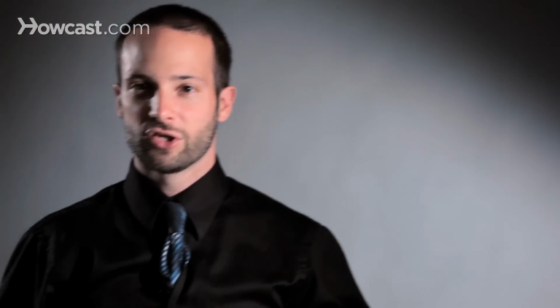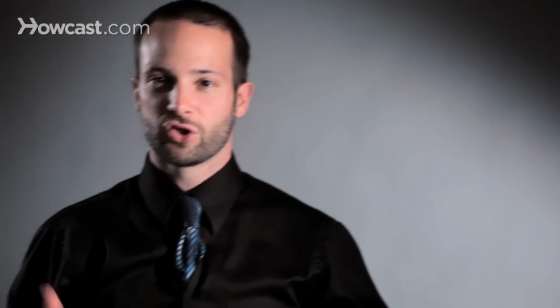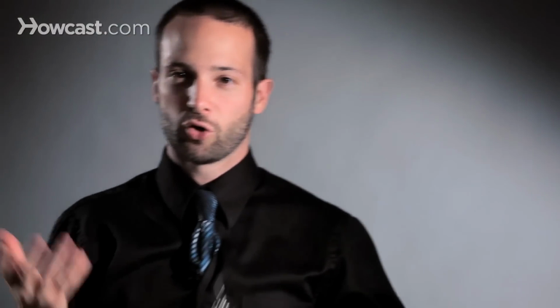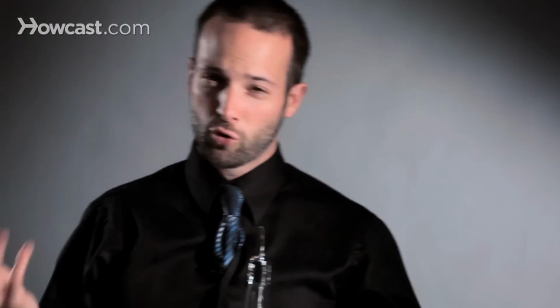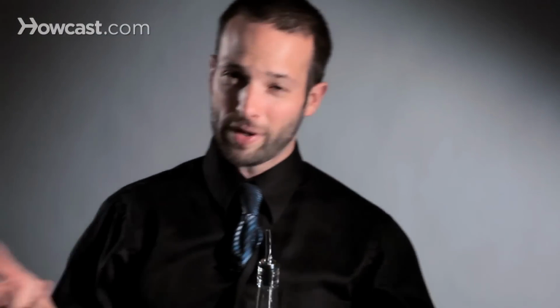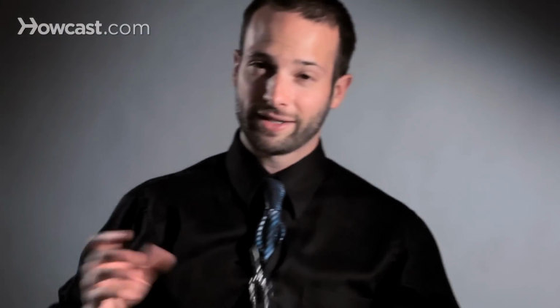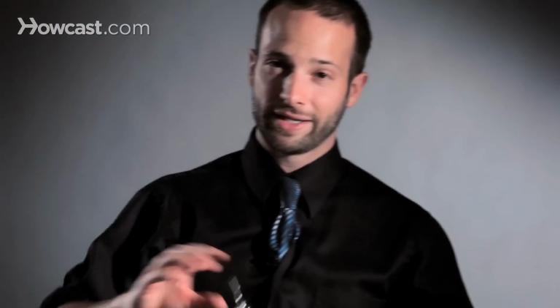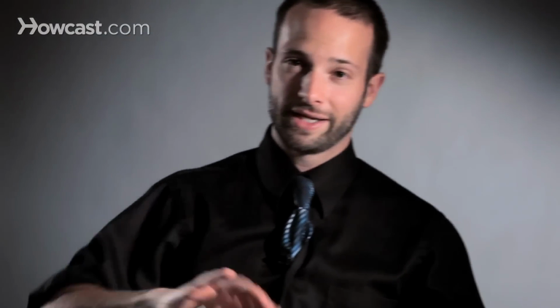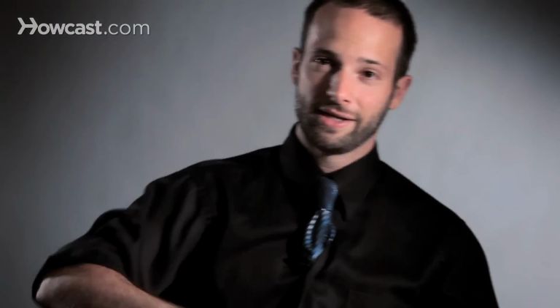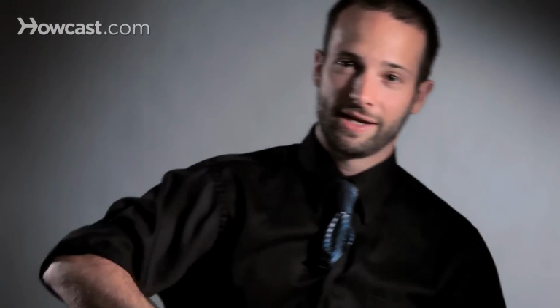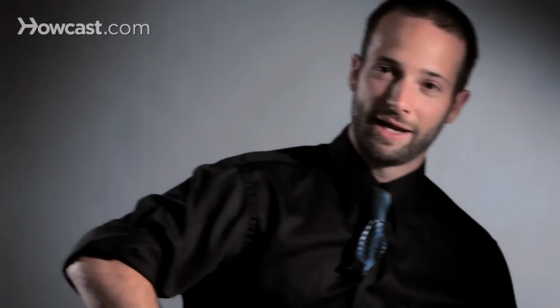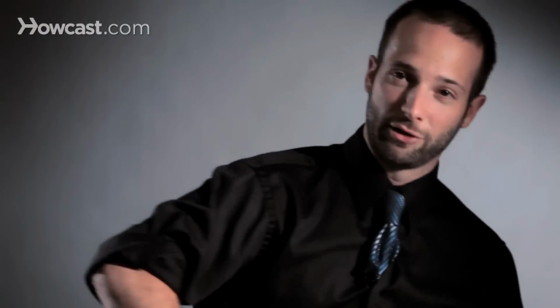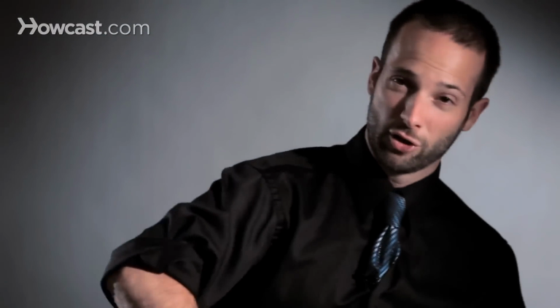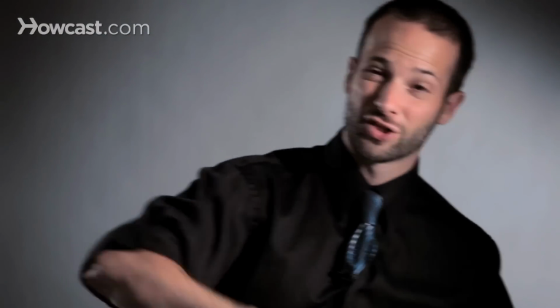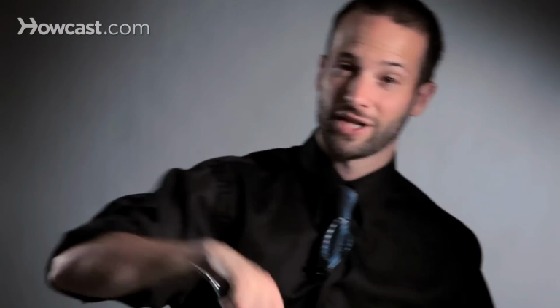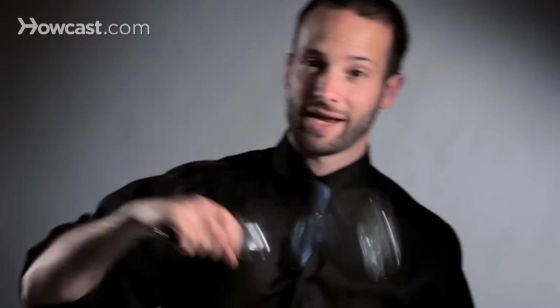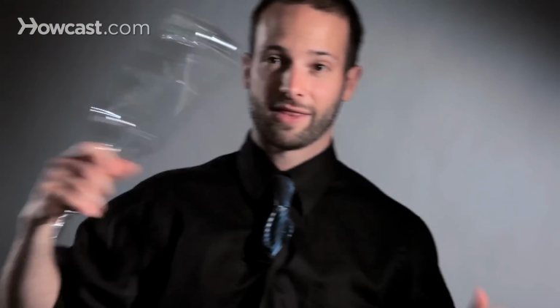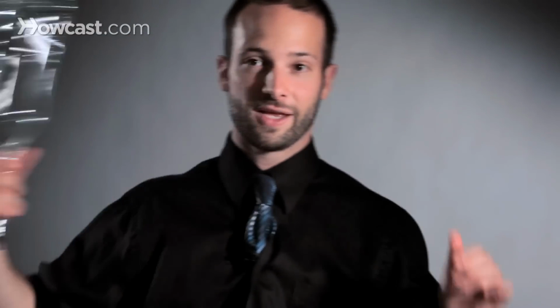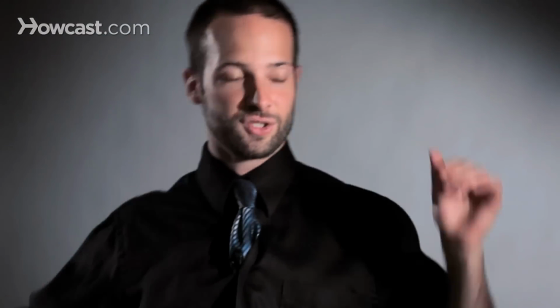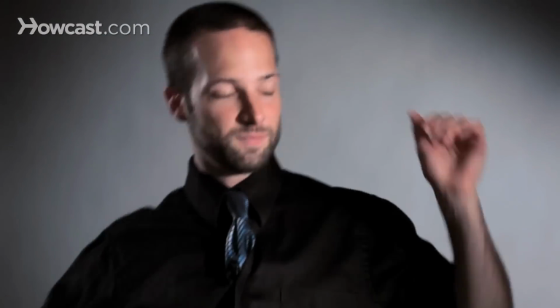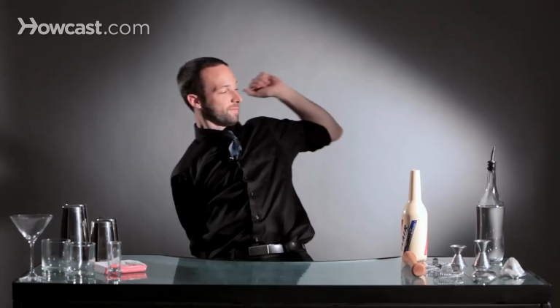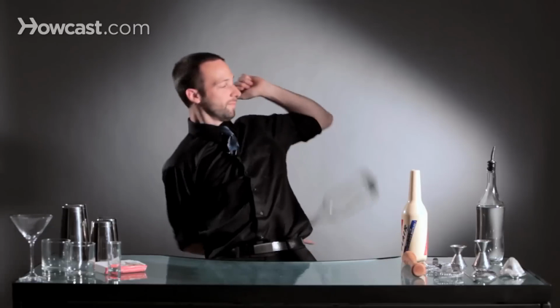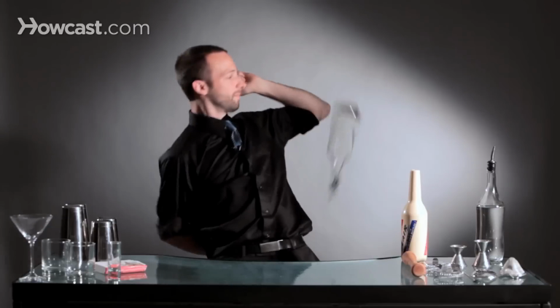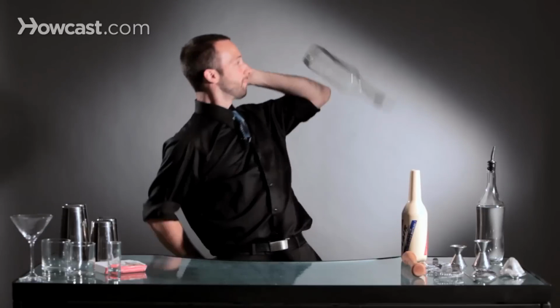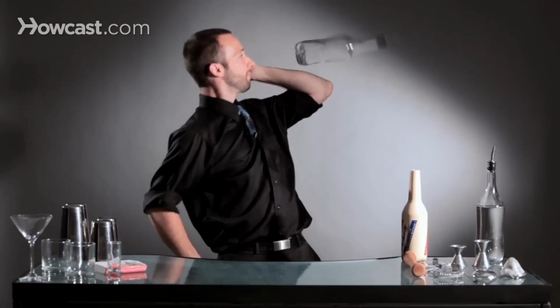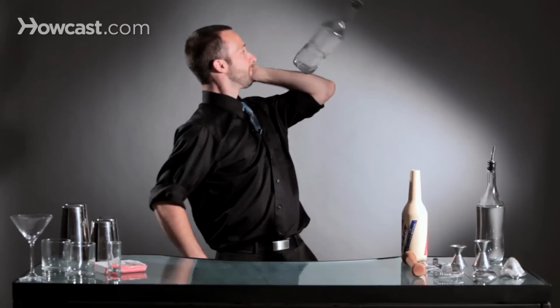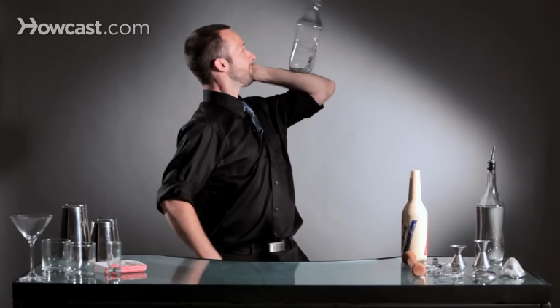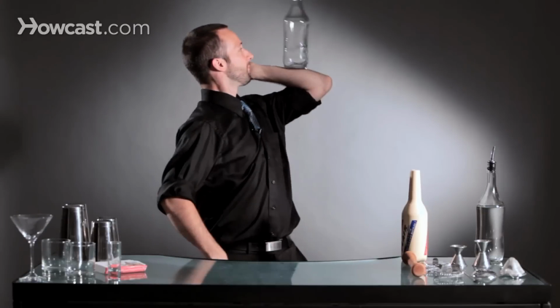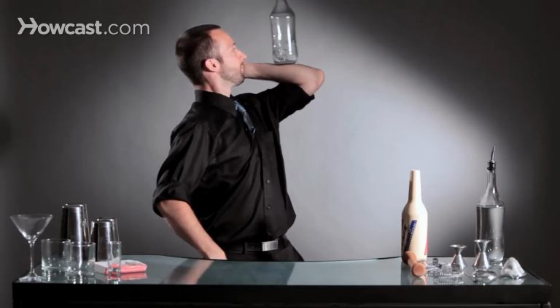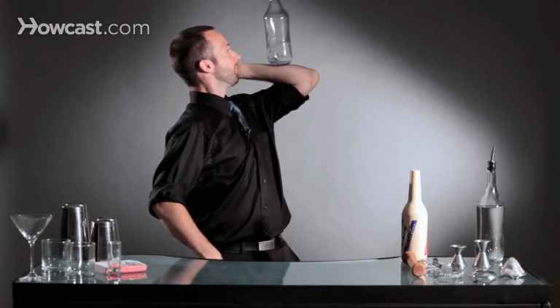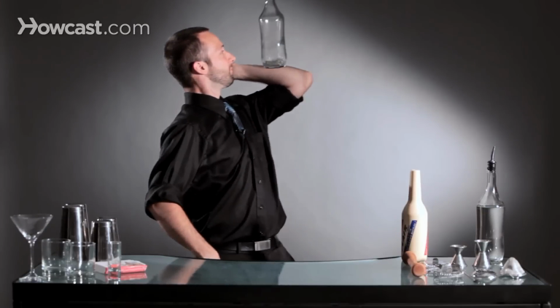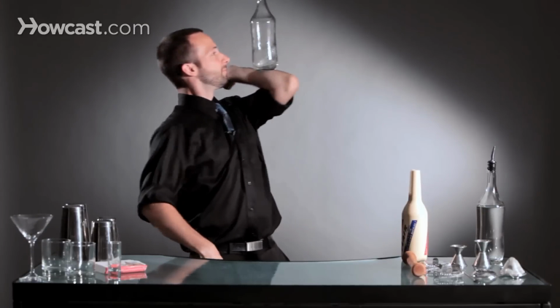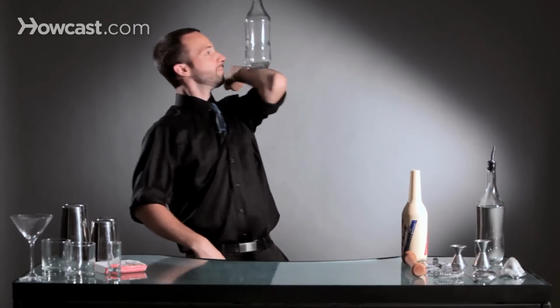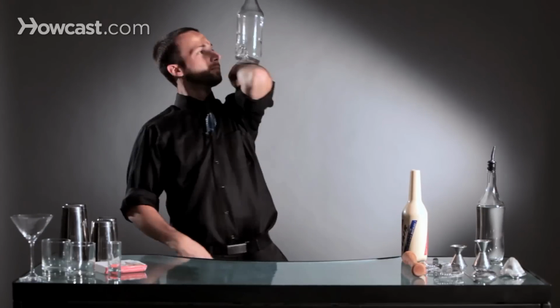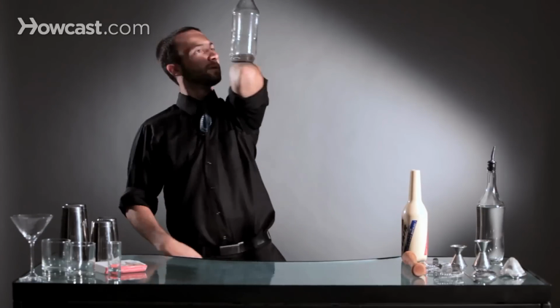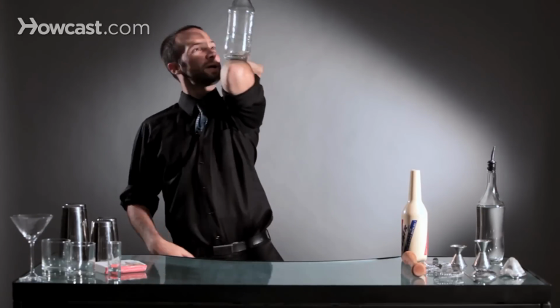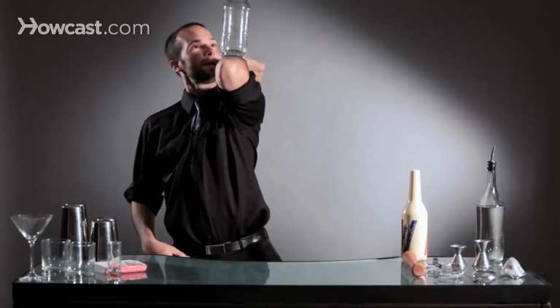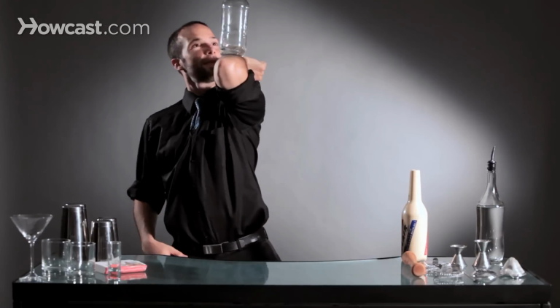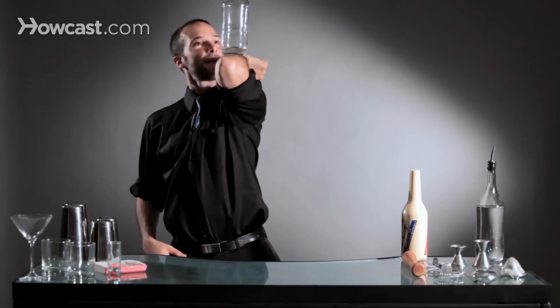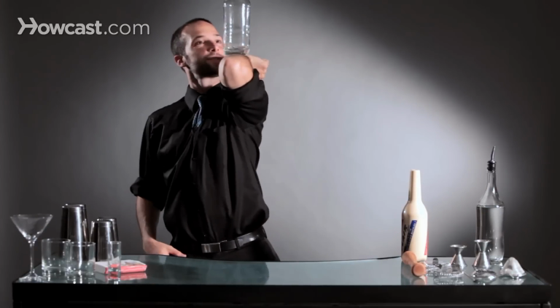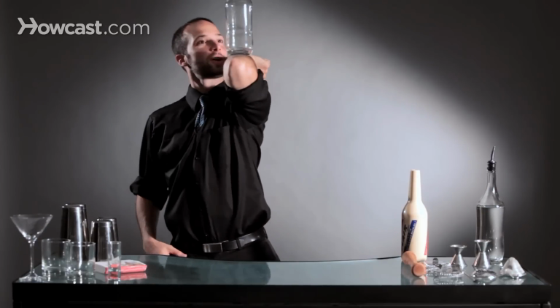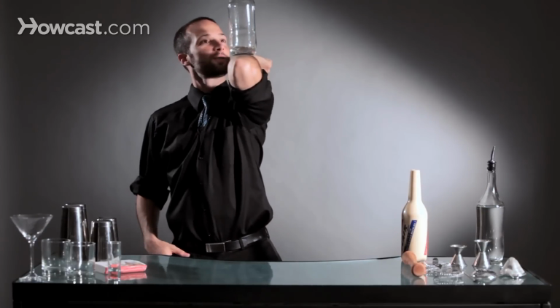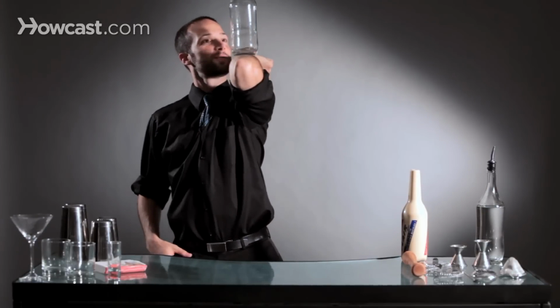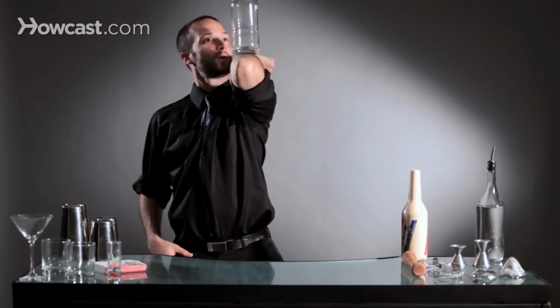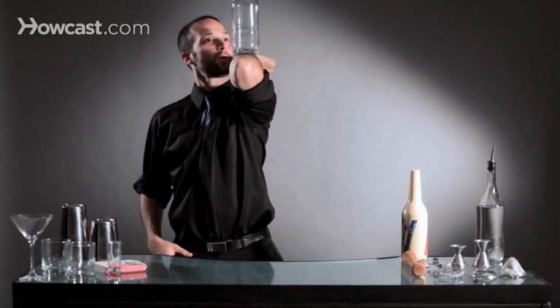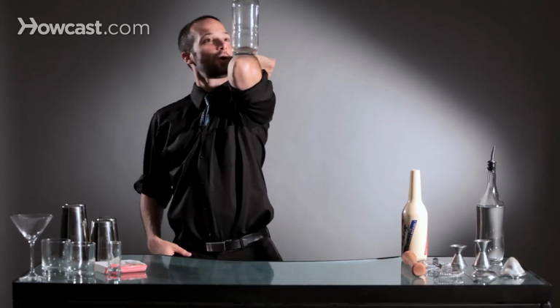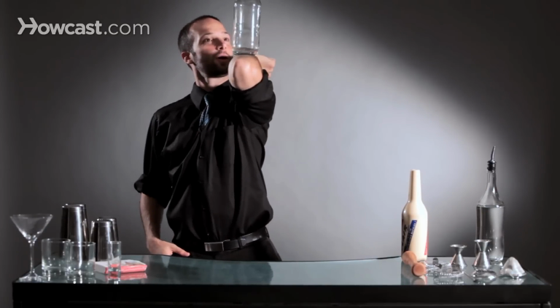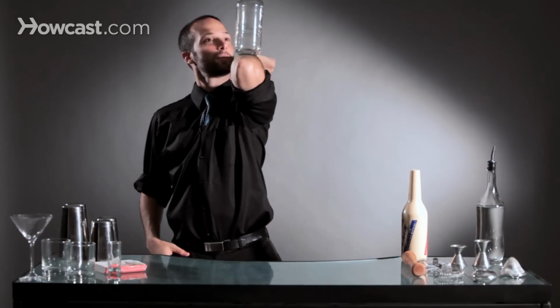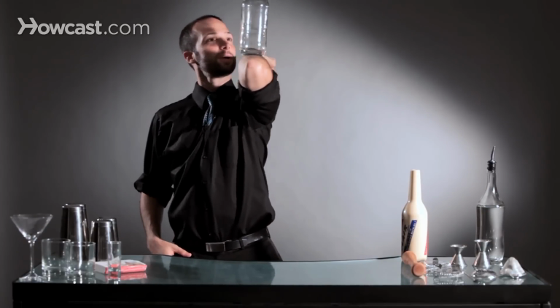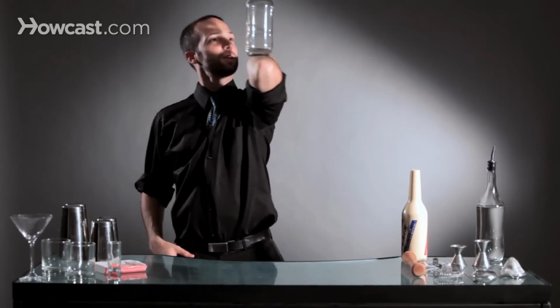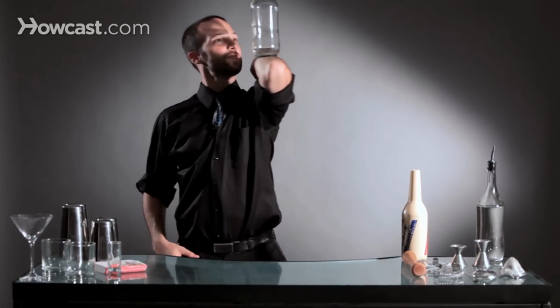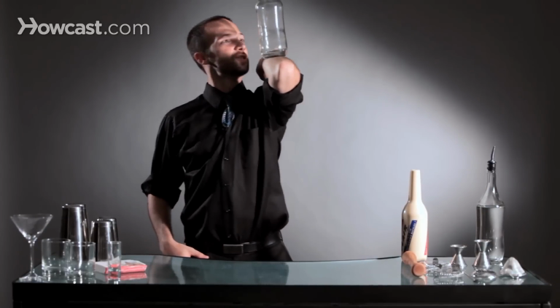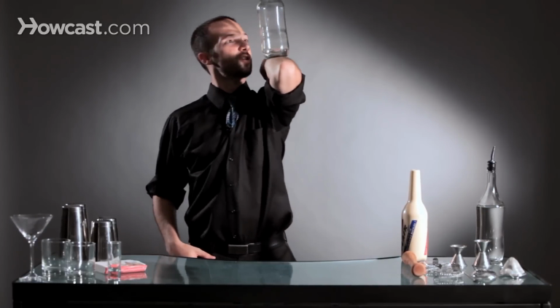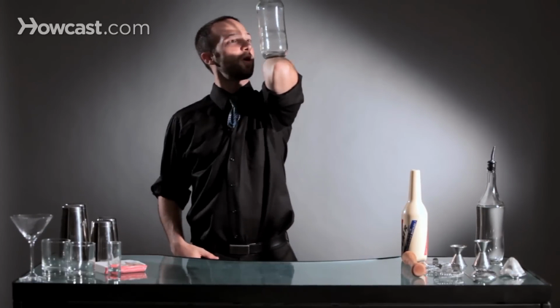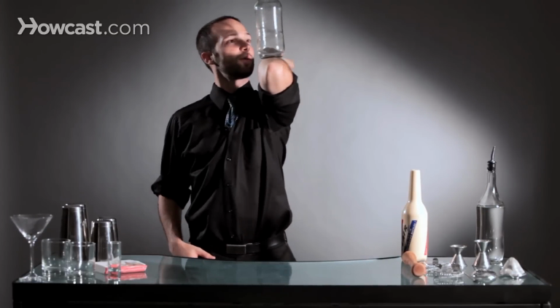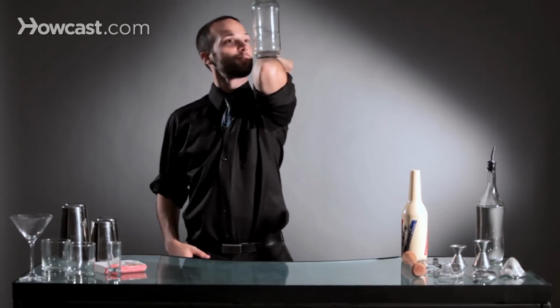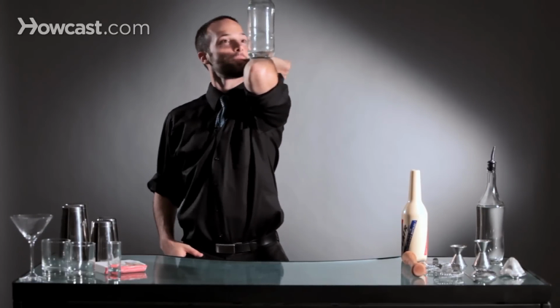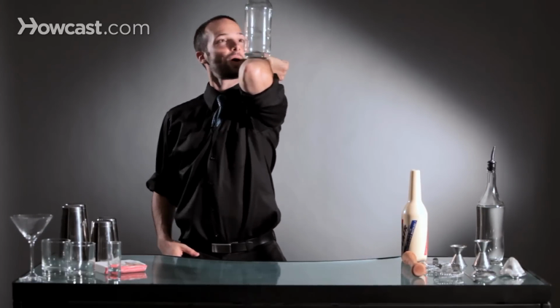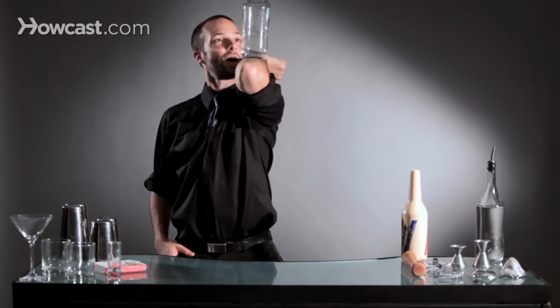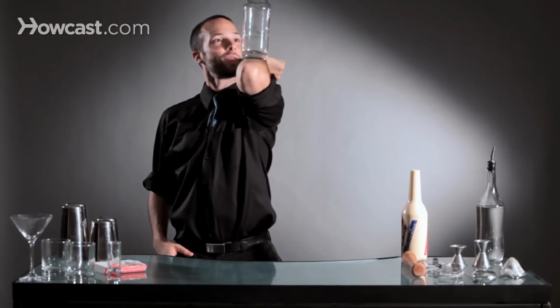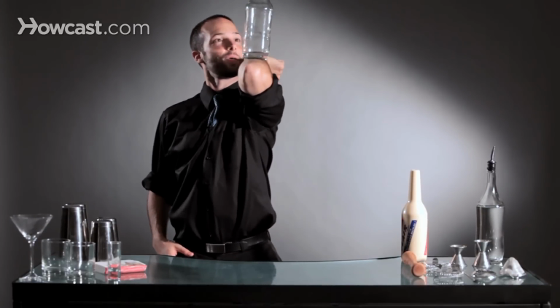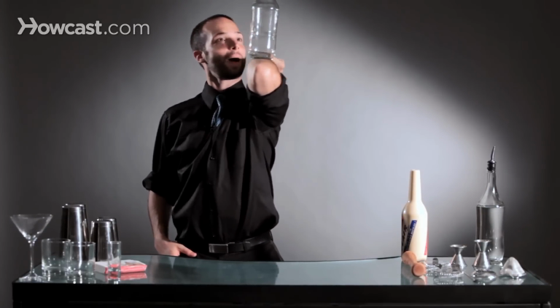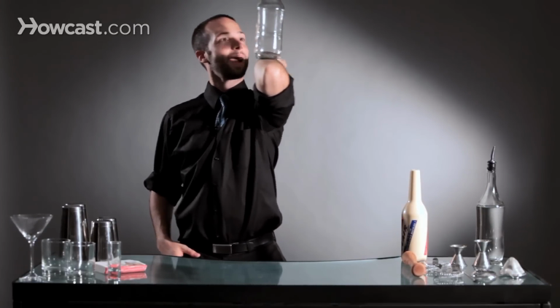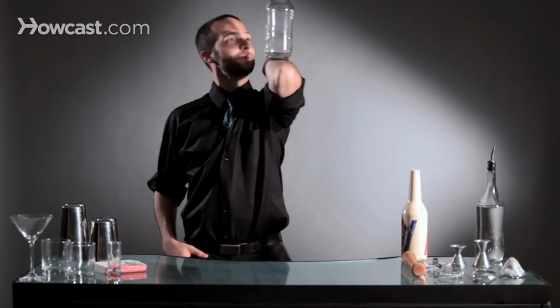So quickly, it looks like this. And that's our forearm stall from behind the back.